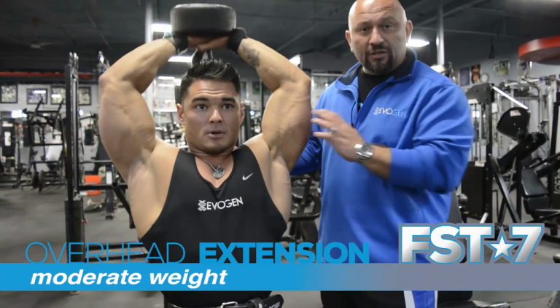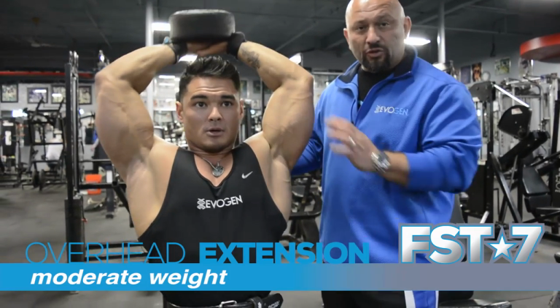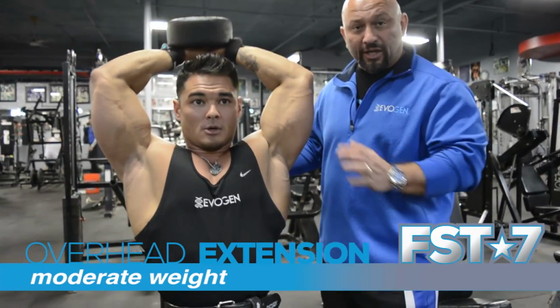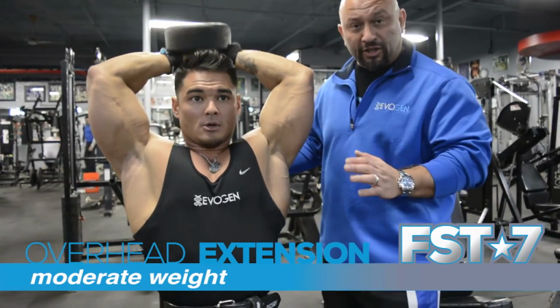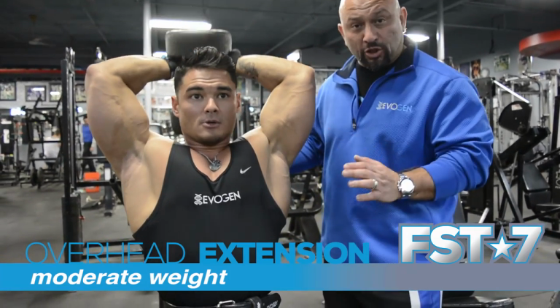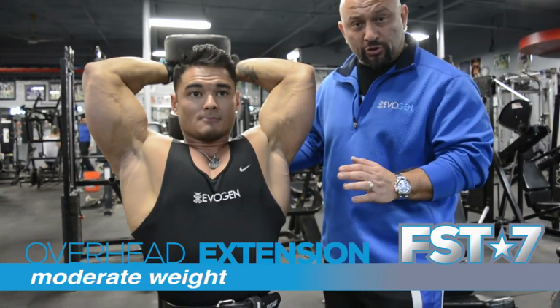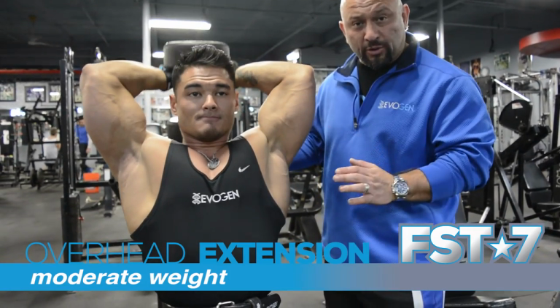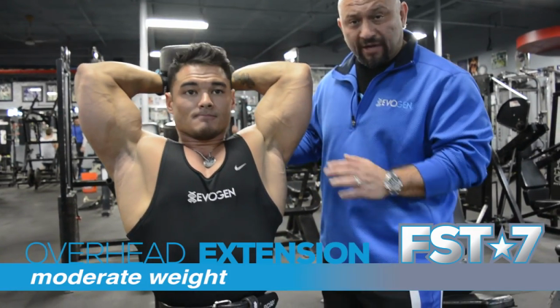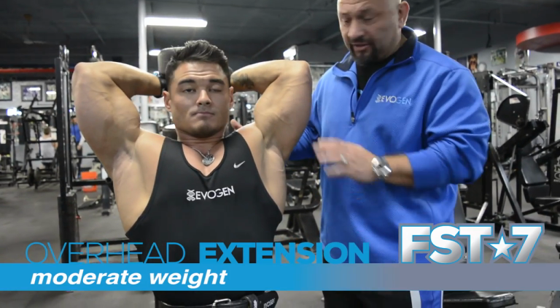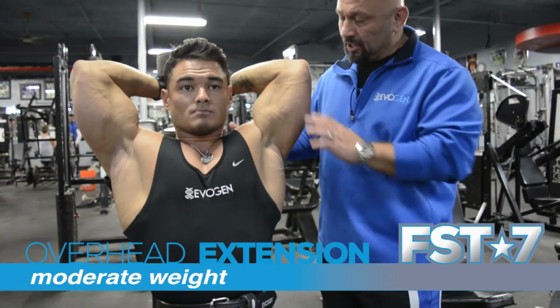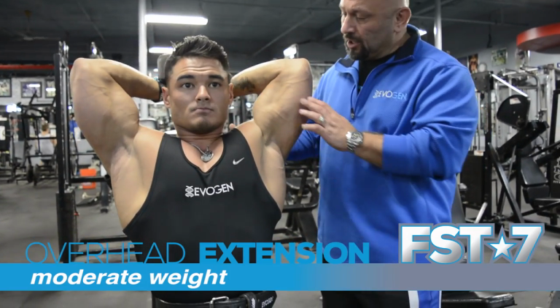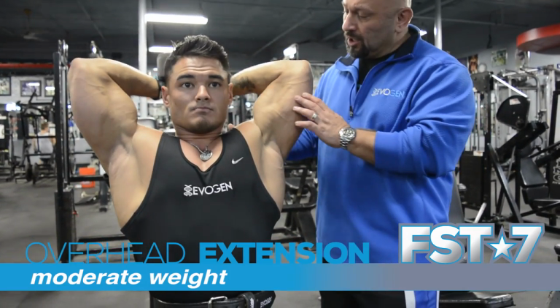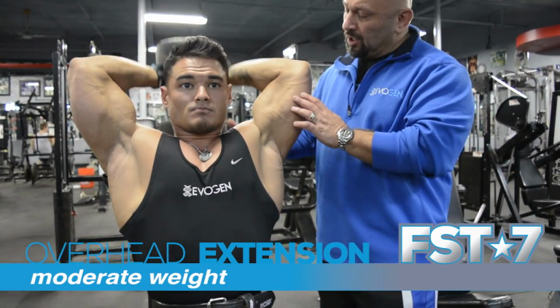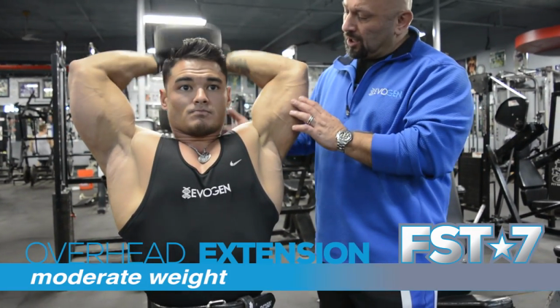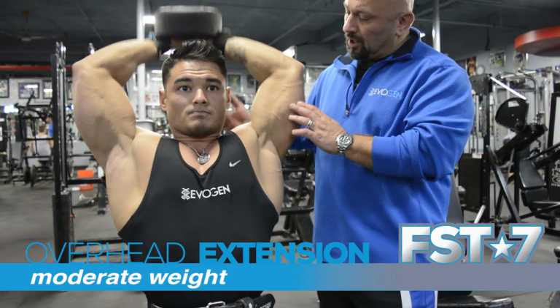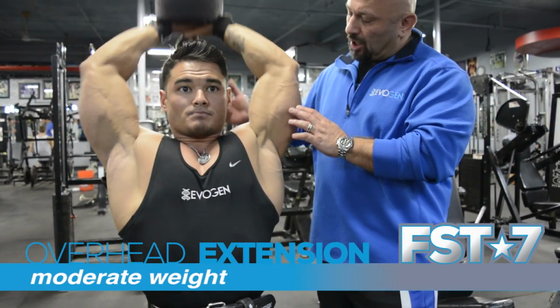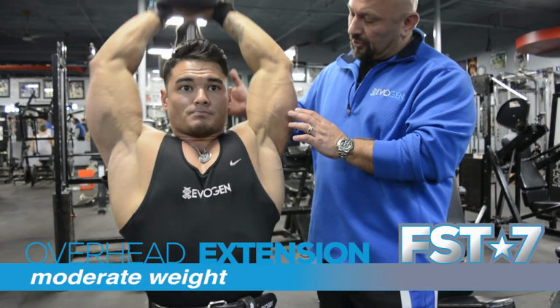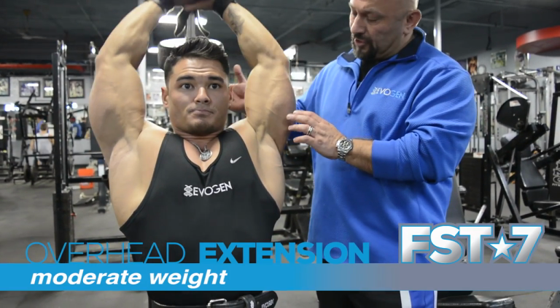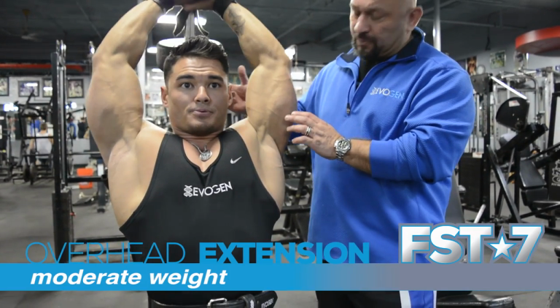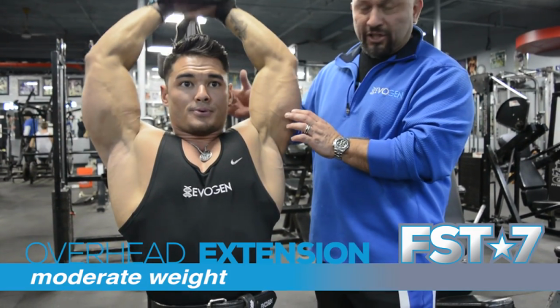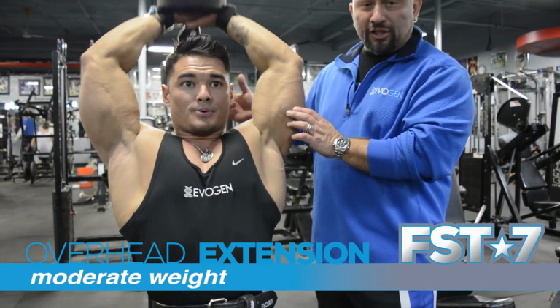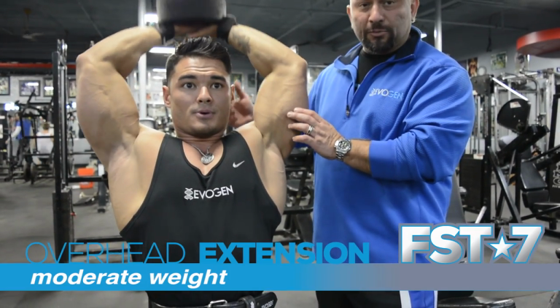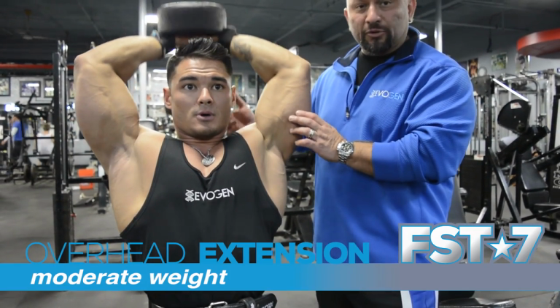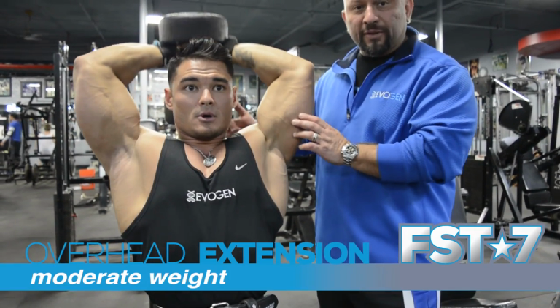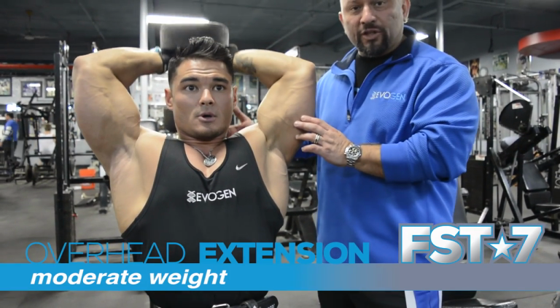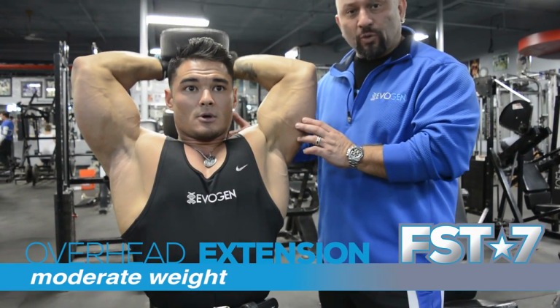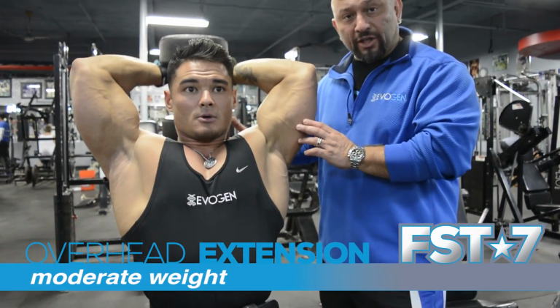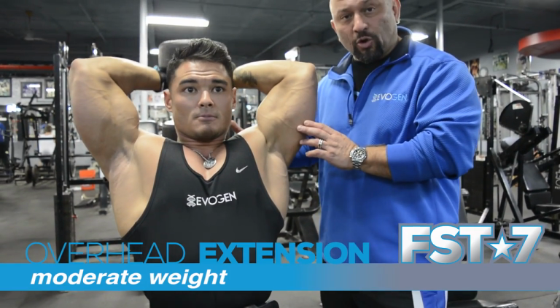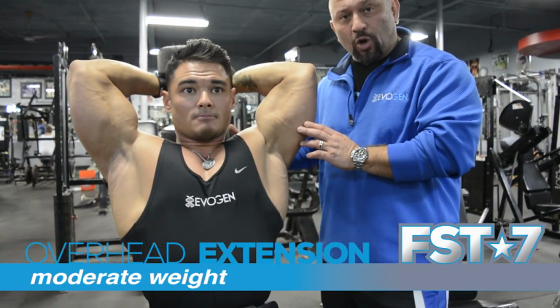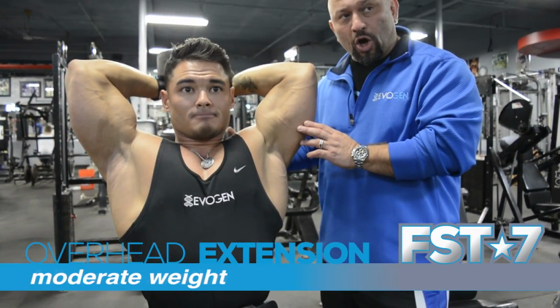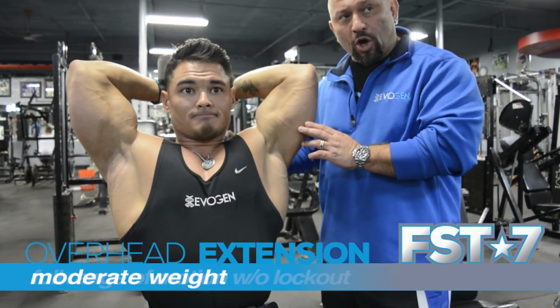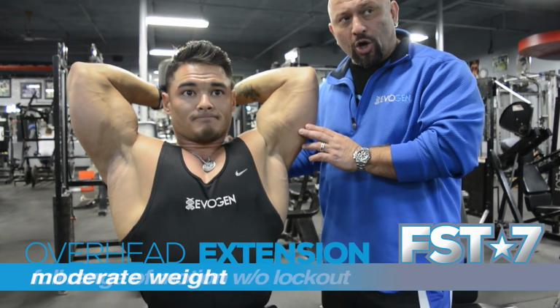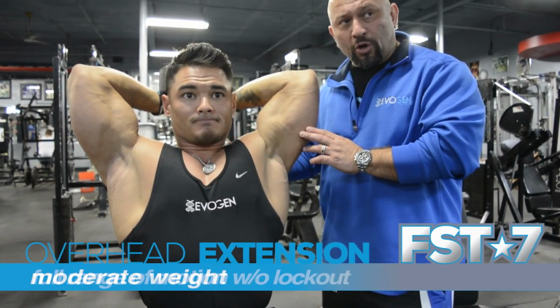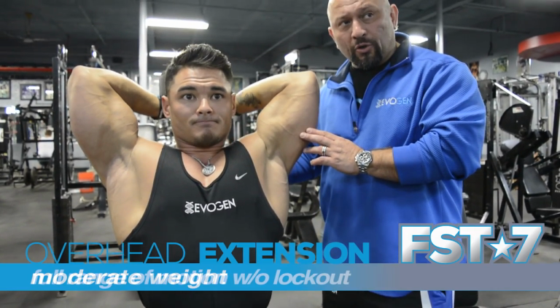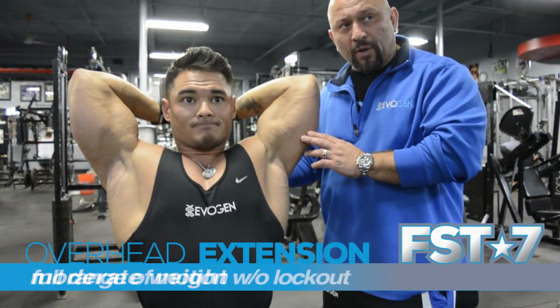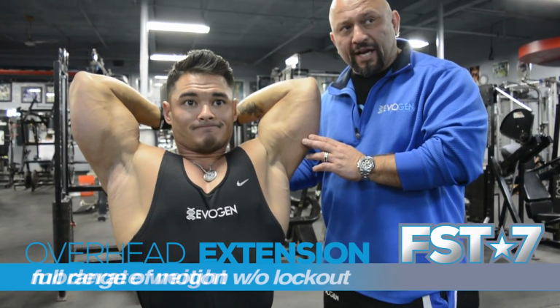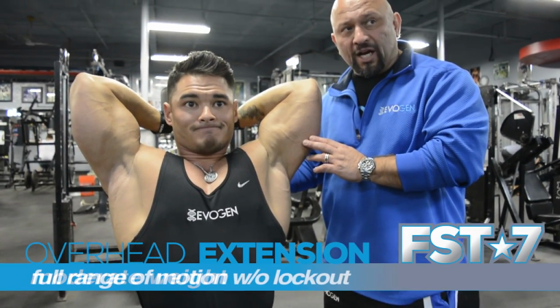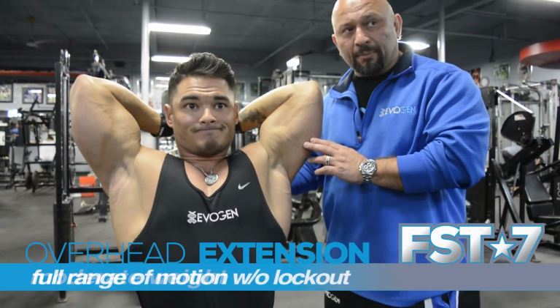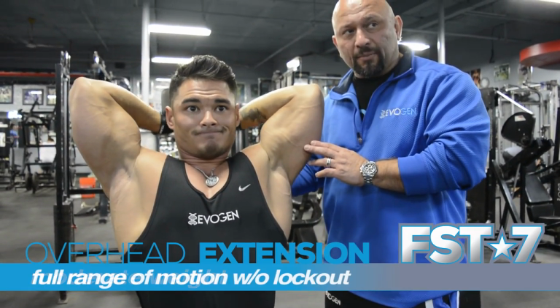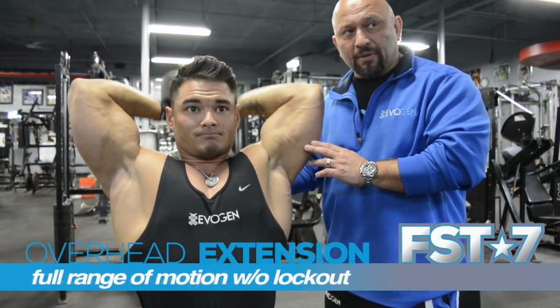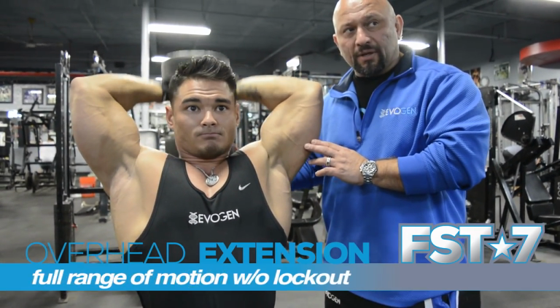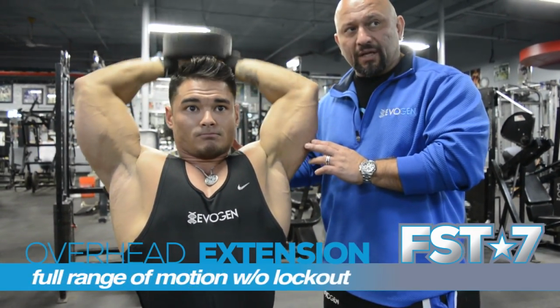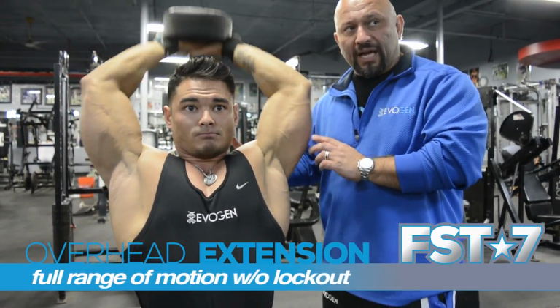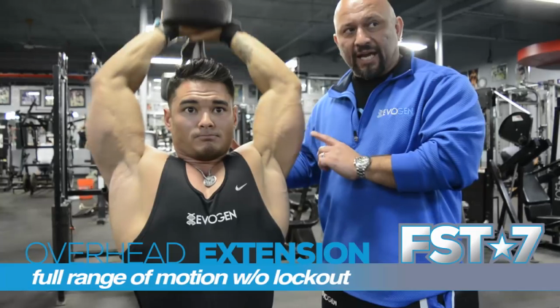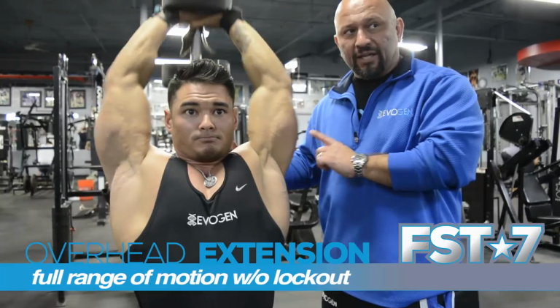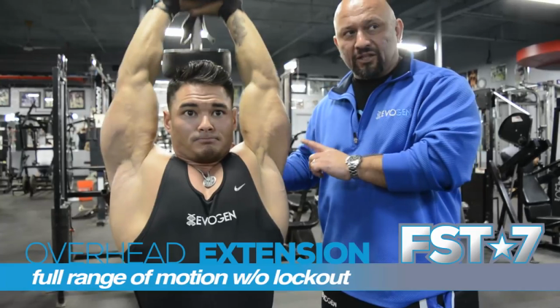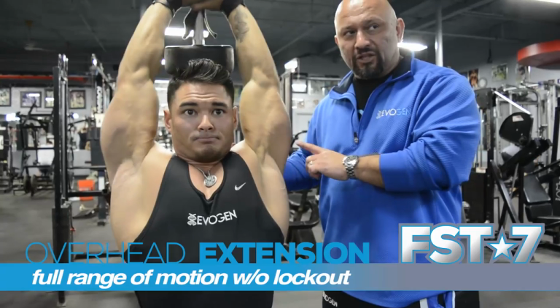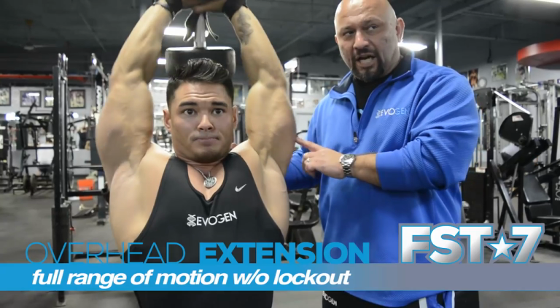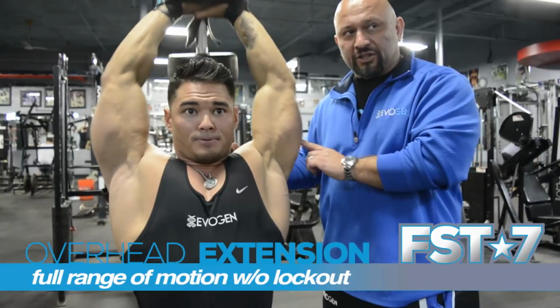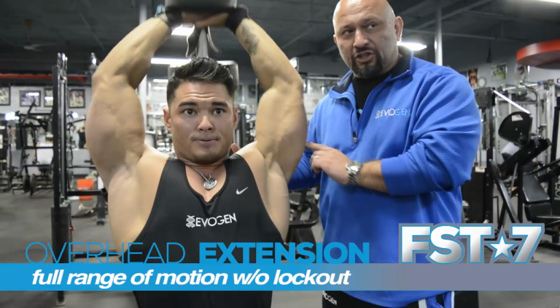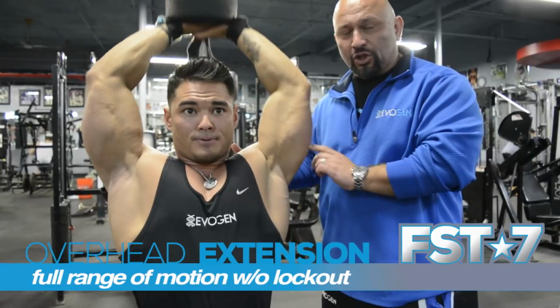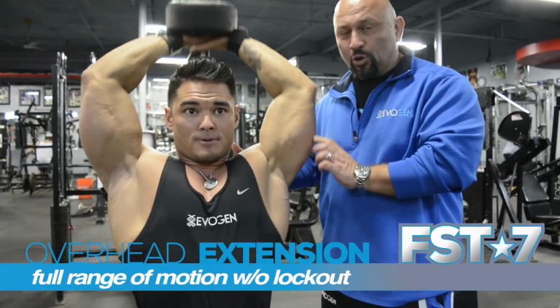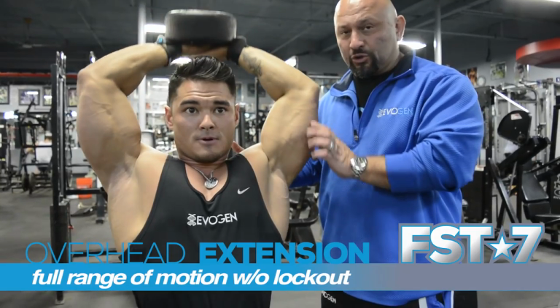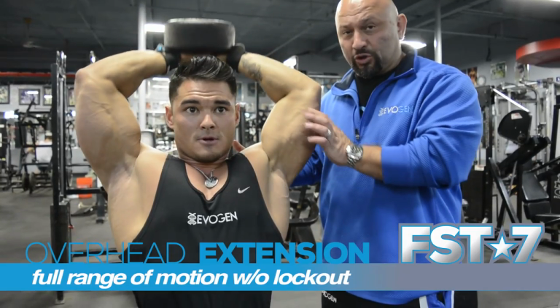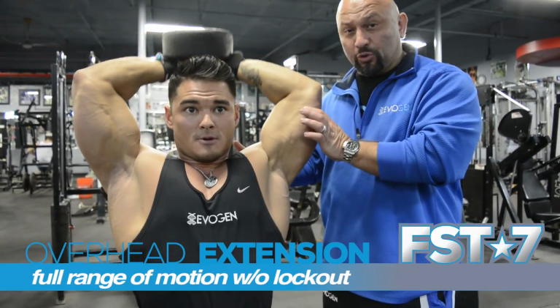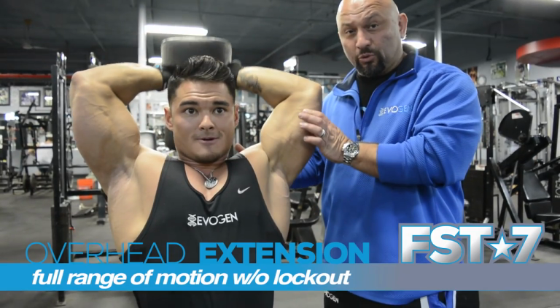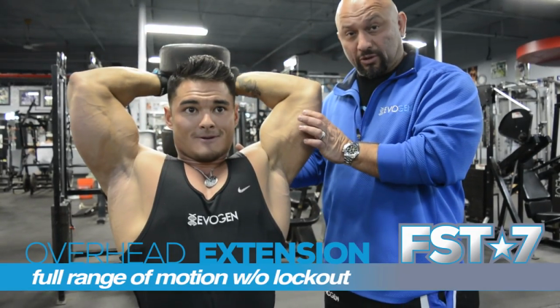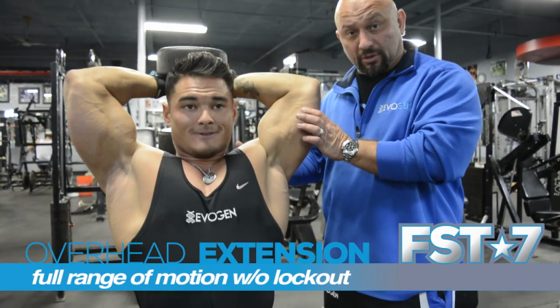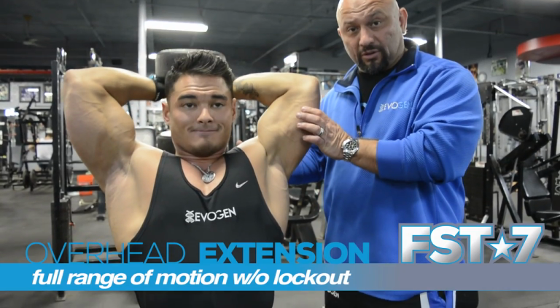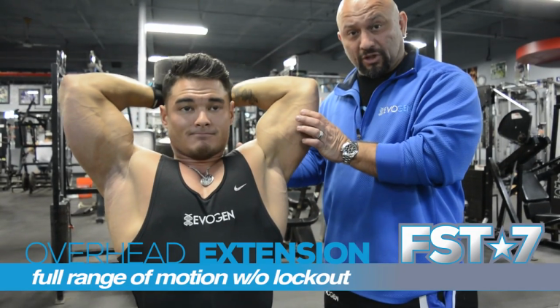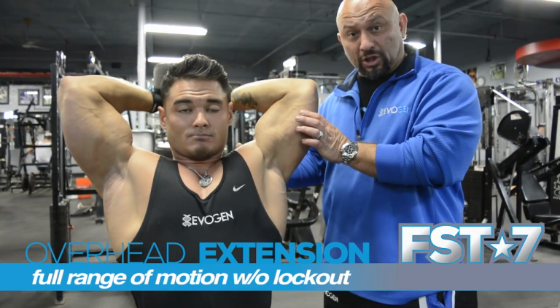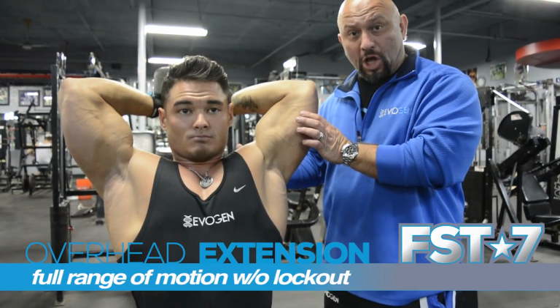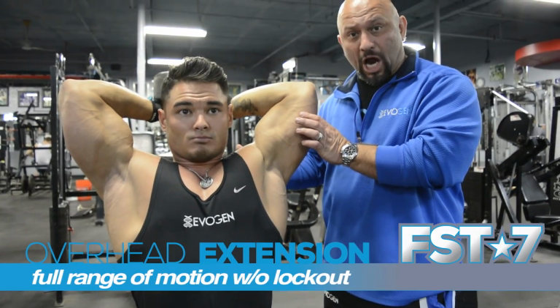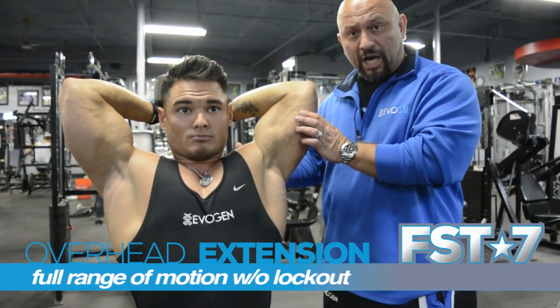Try not to go too heavy. On this particular movement, you want to go all the way up and not go to lockout.